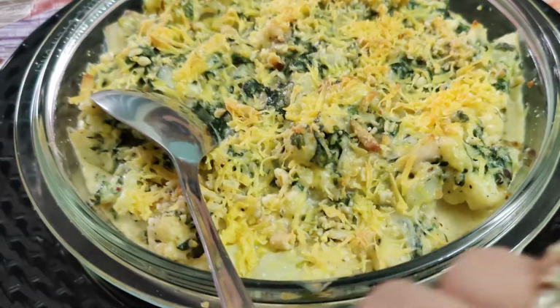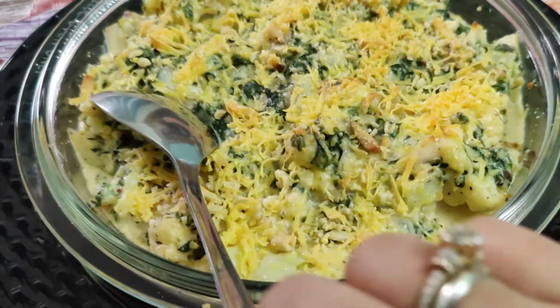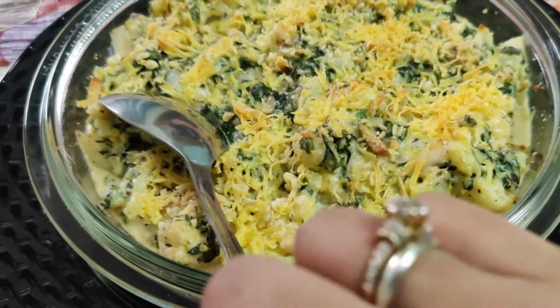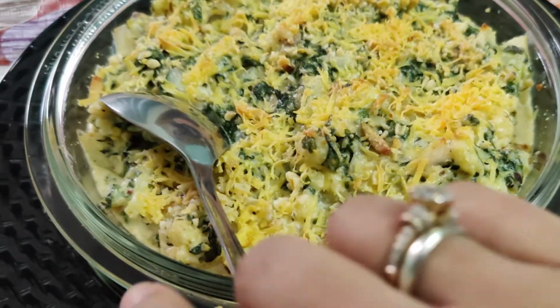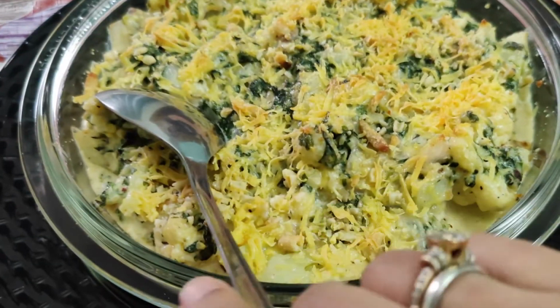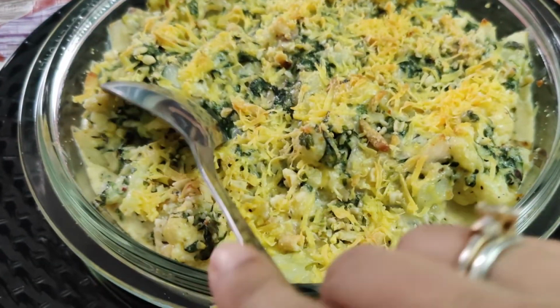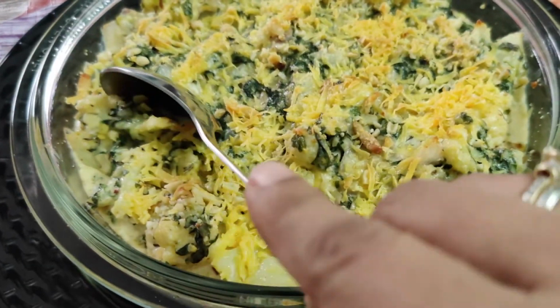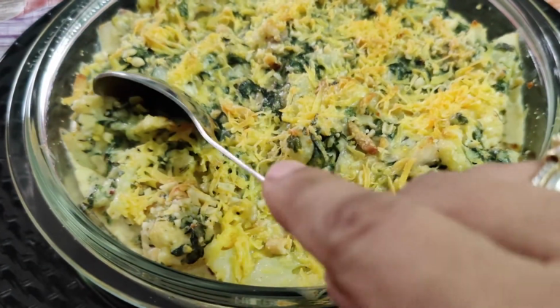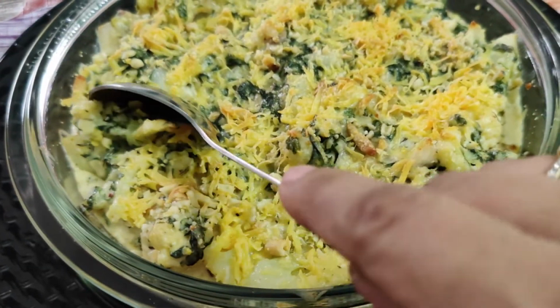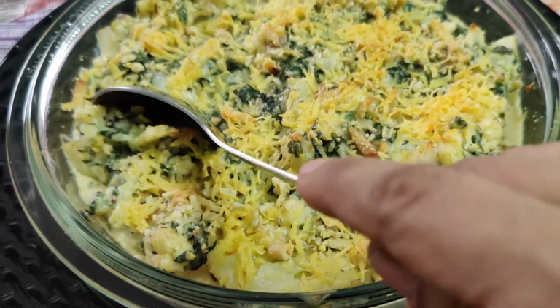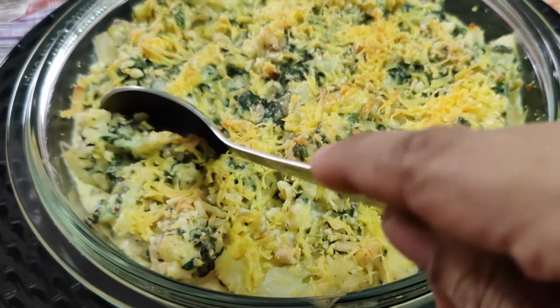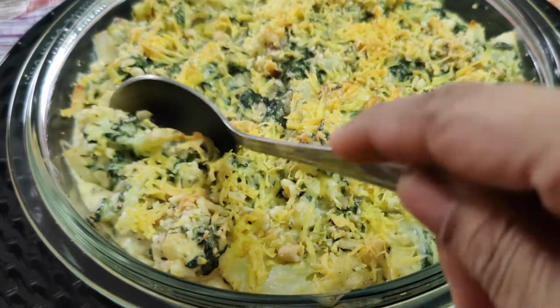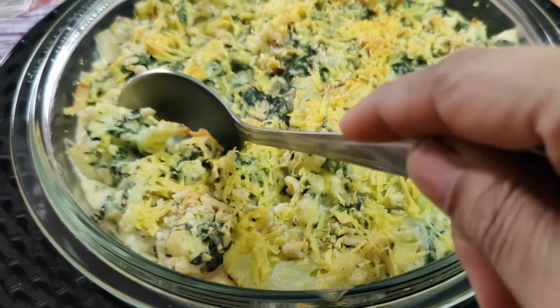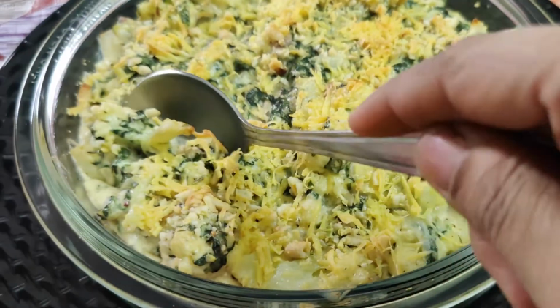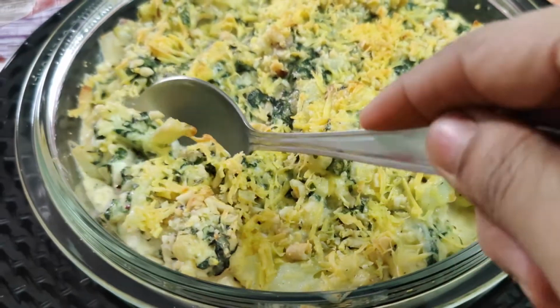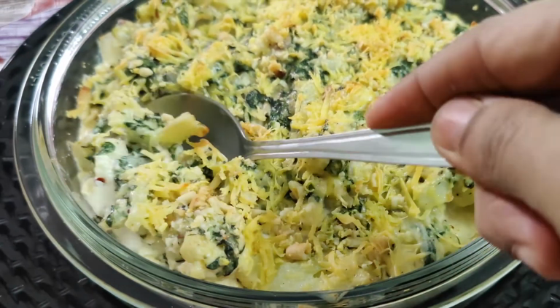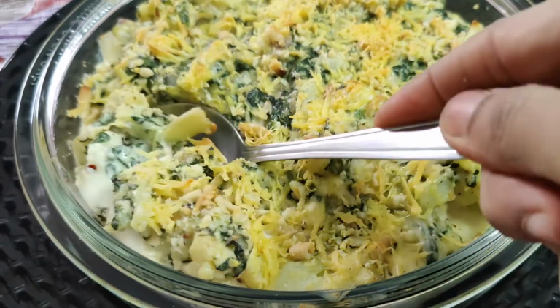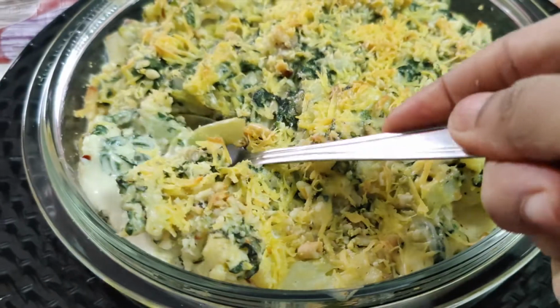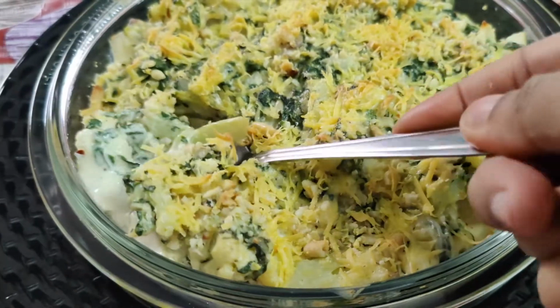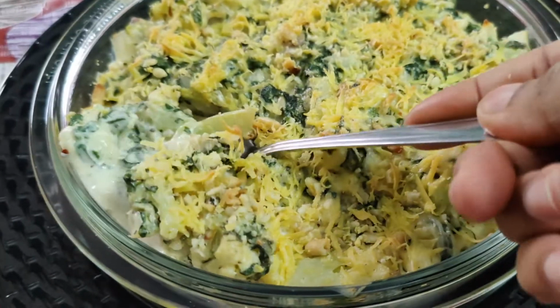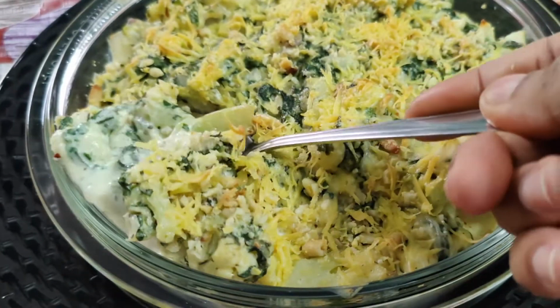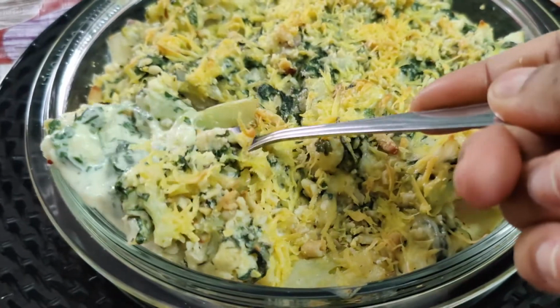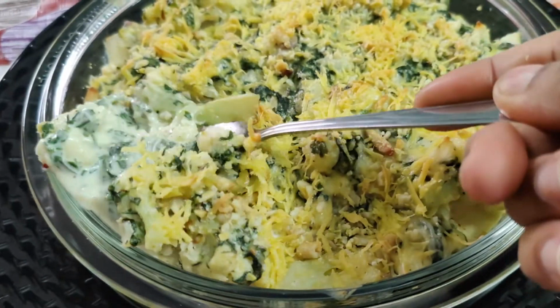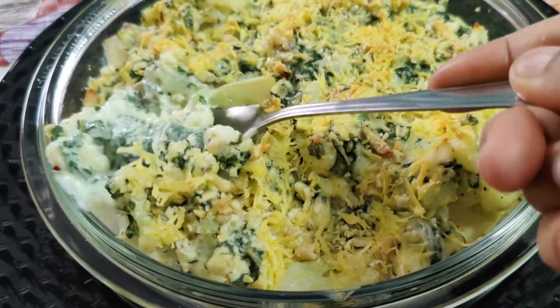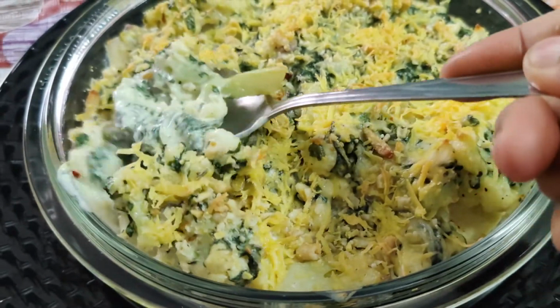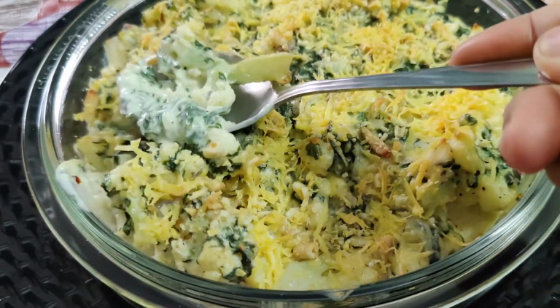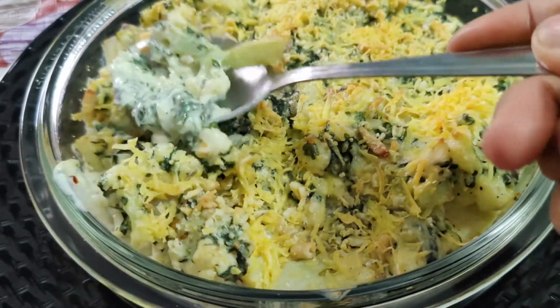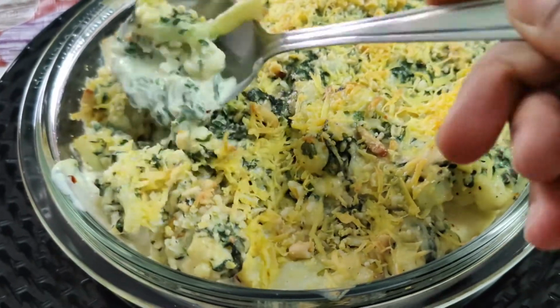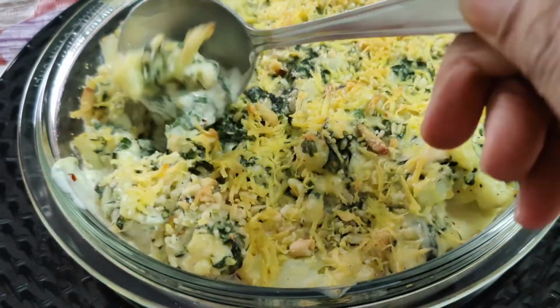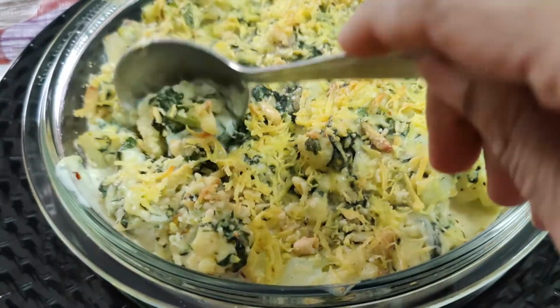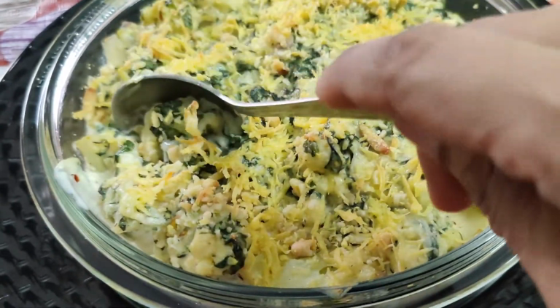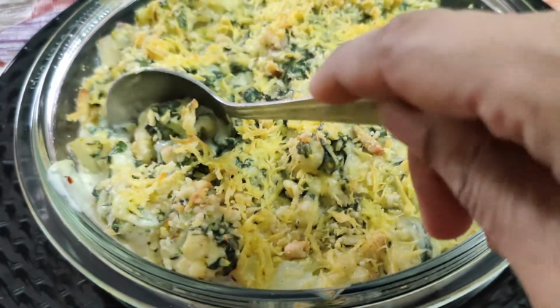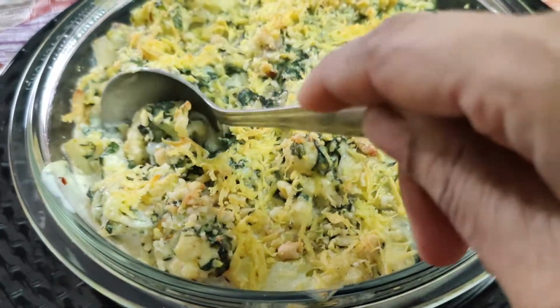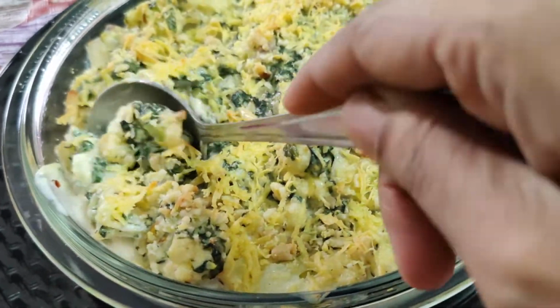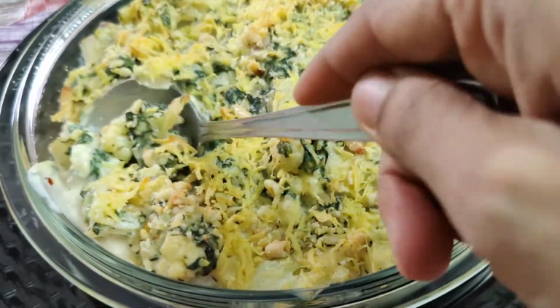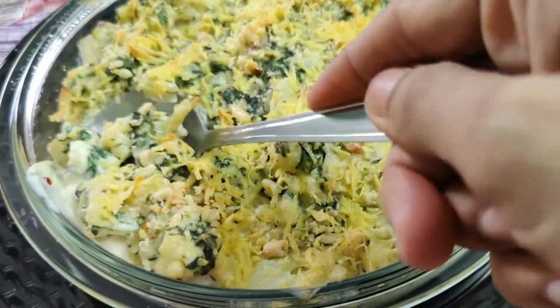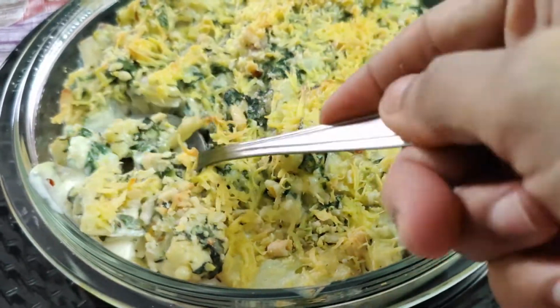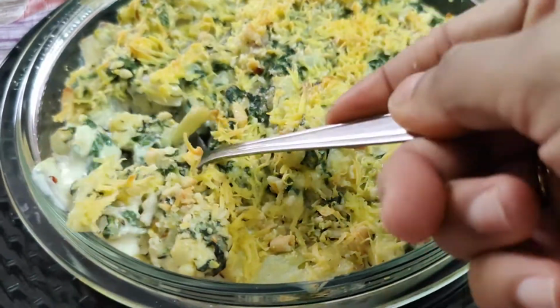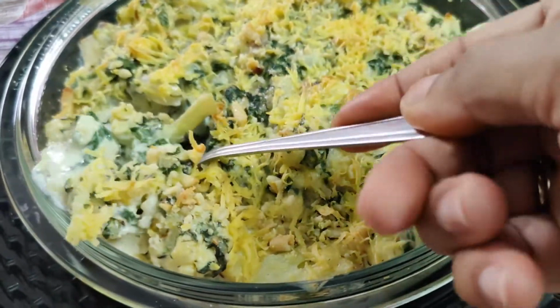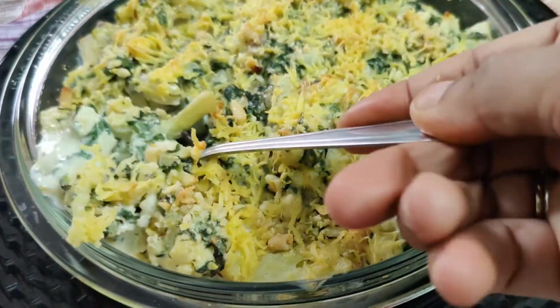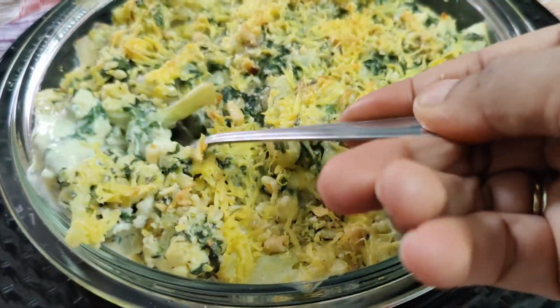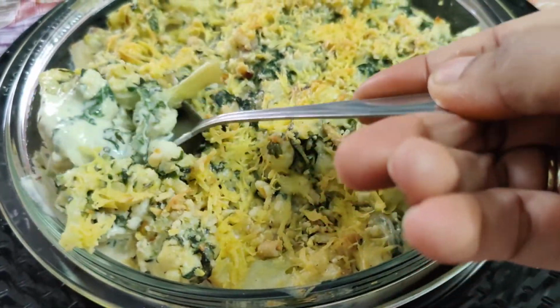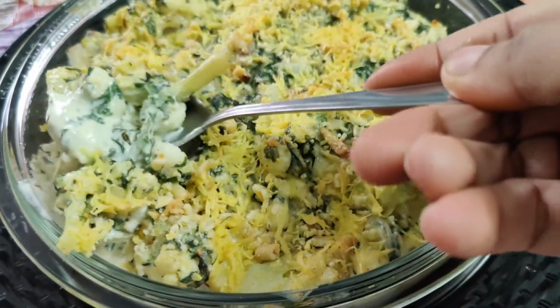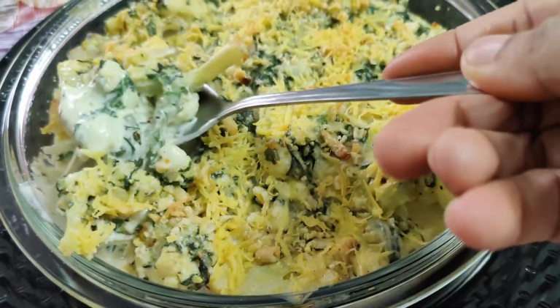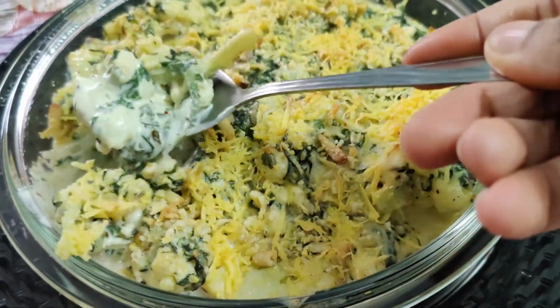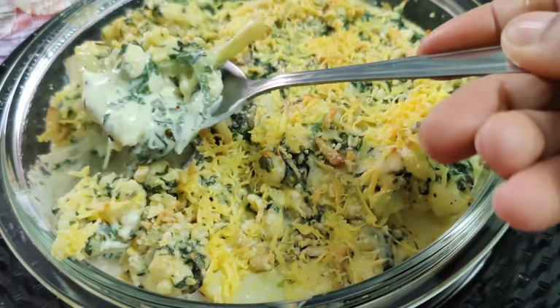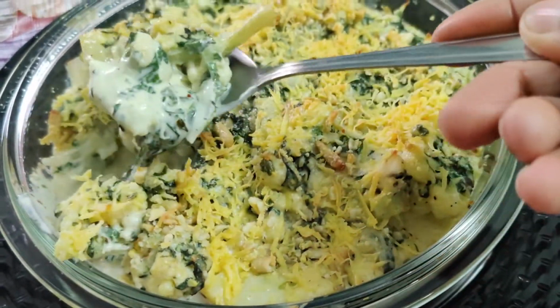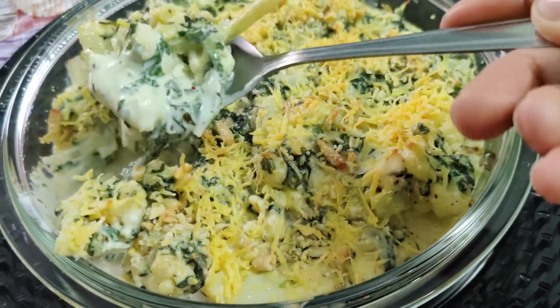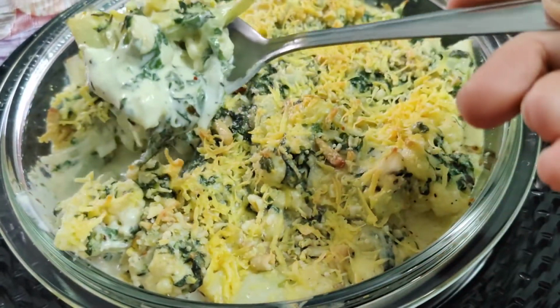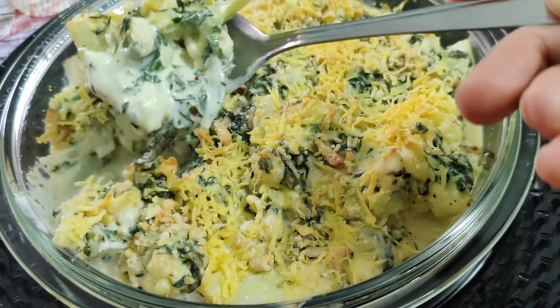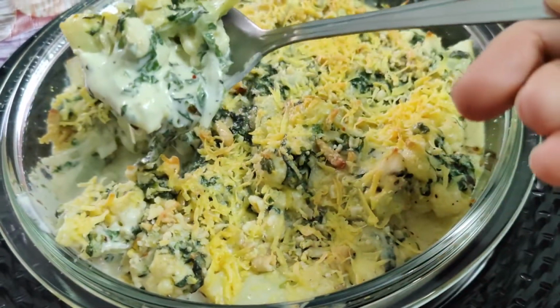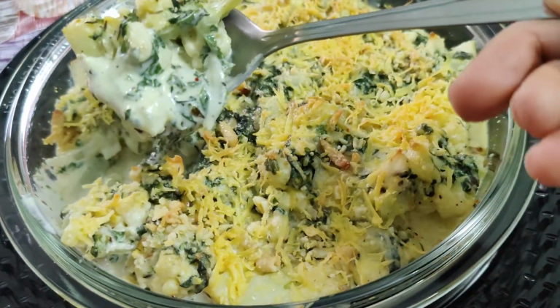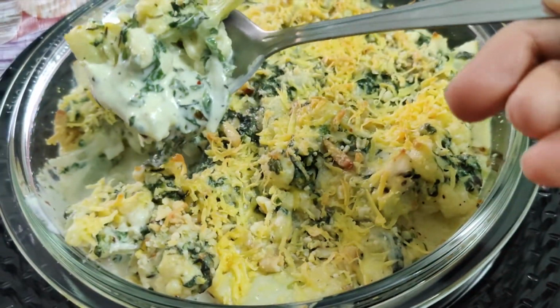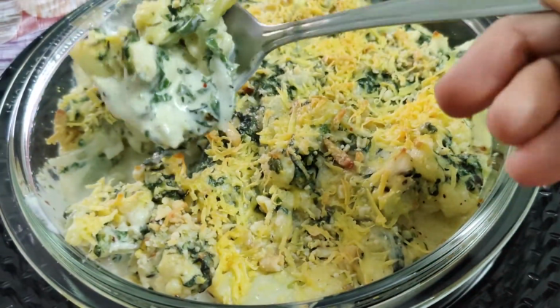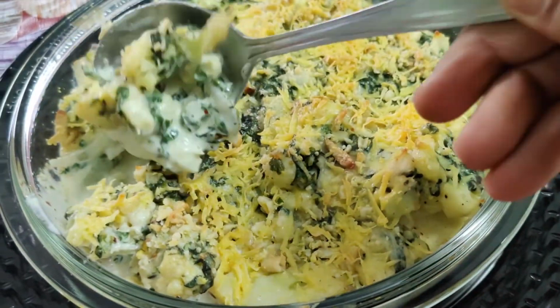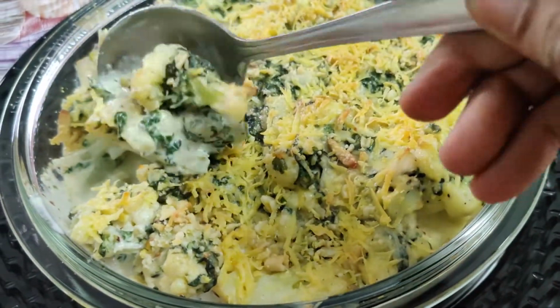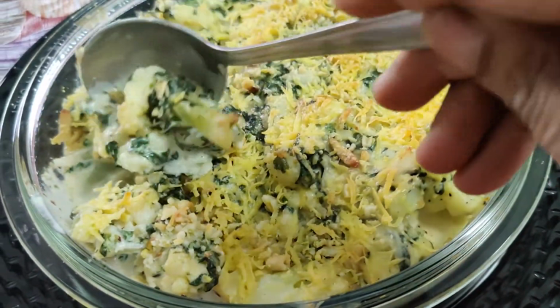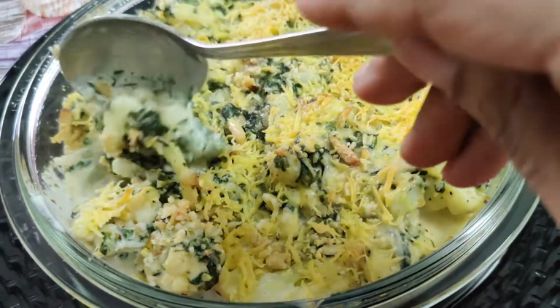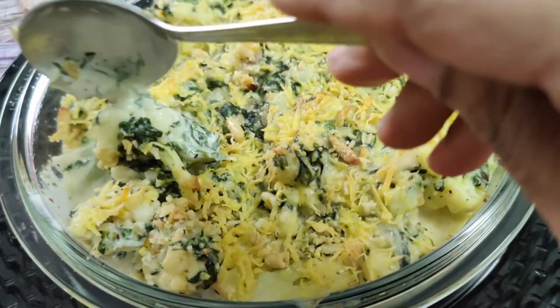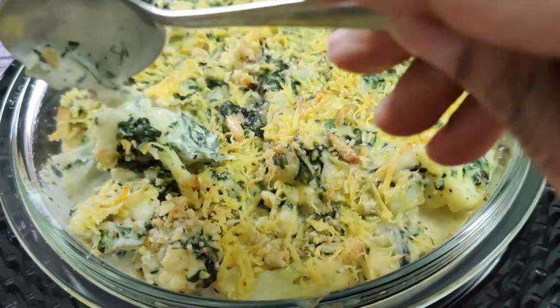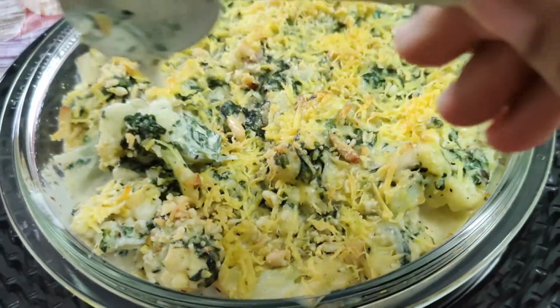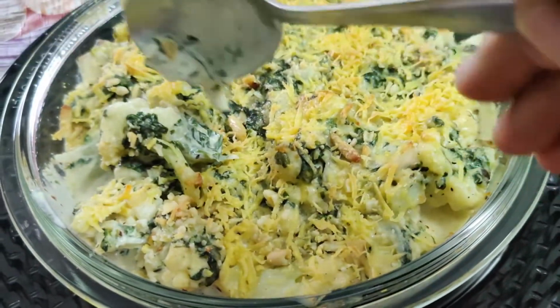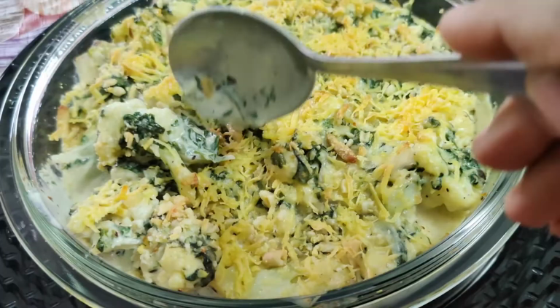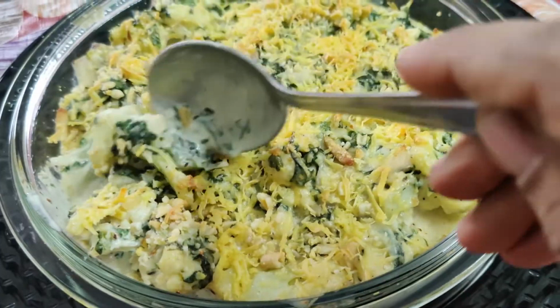Look, our mac and cheese is ready! See how creamy and healthy this cauliflower mac and cheese is.